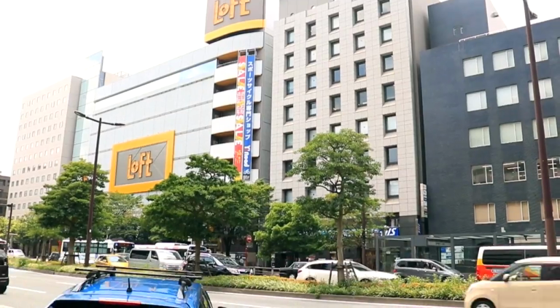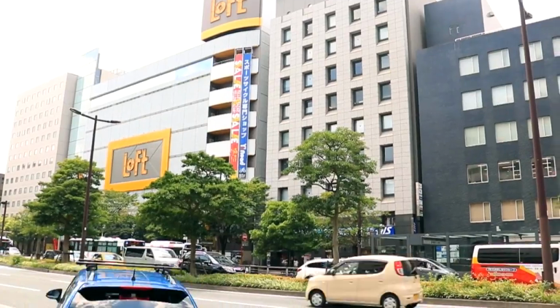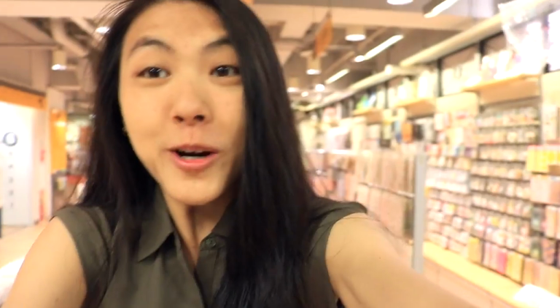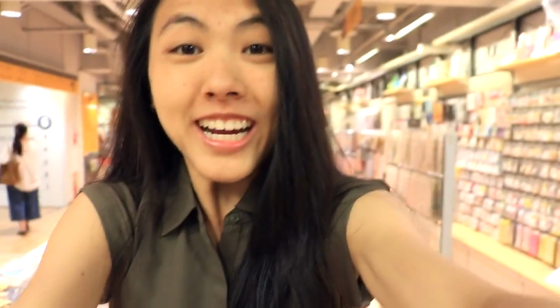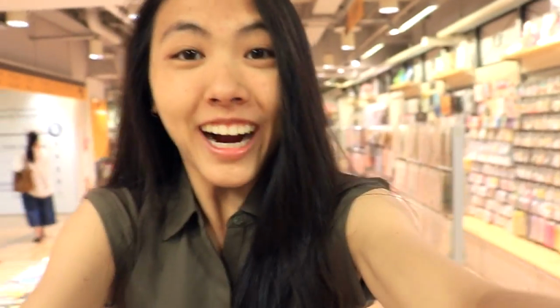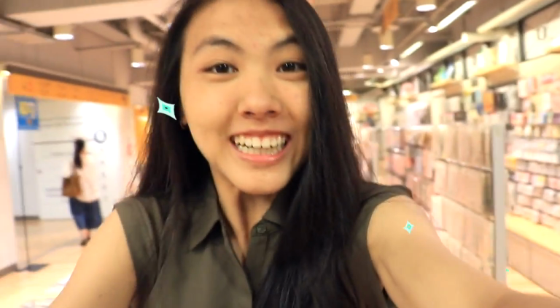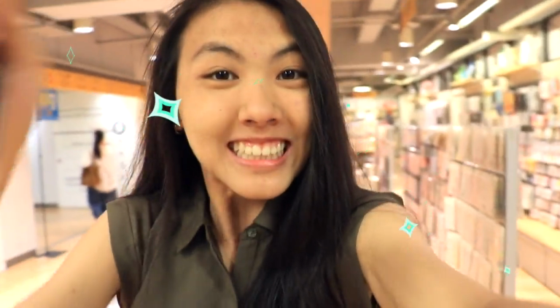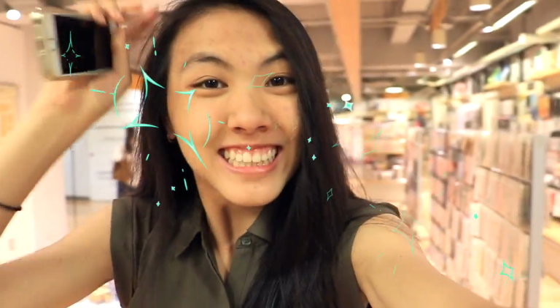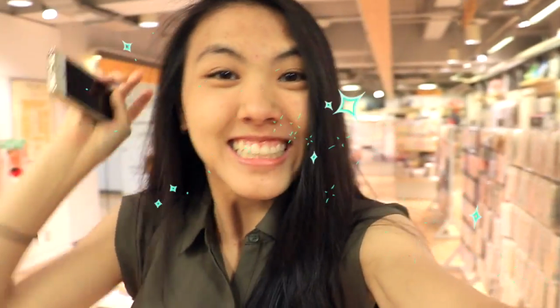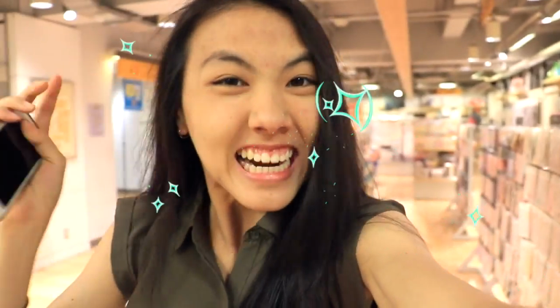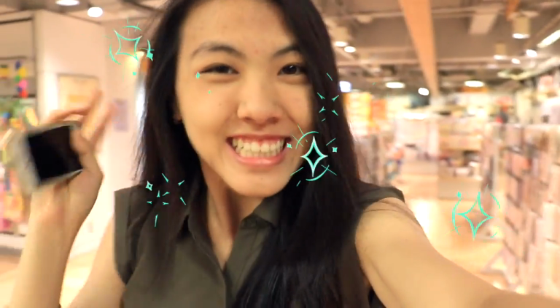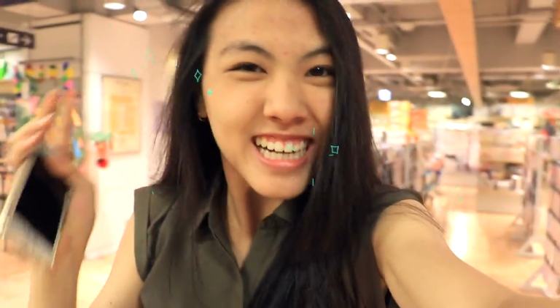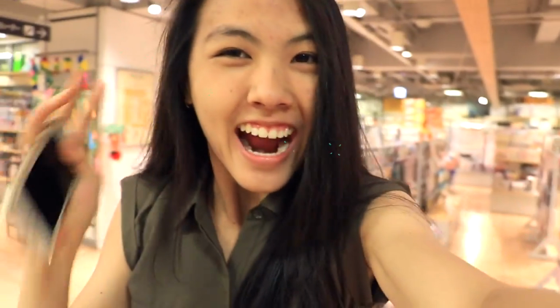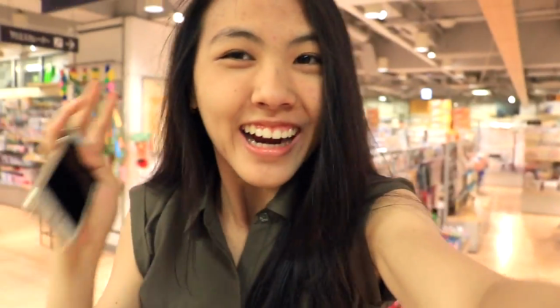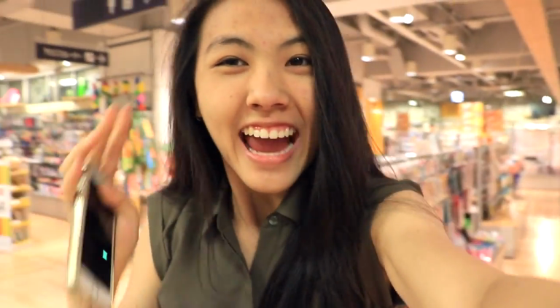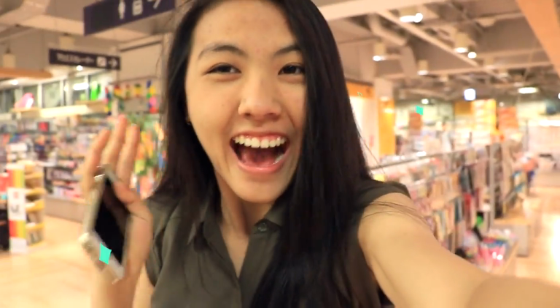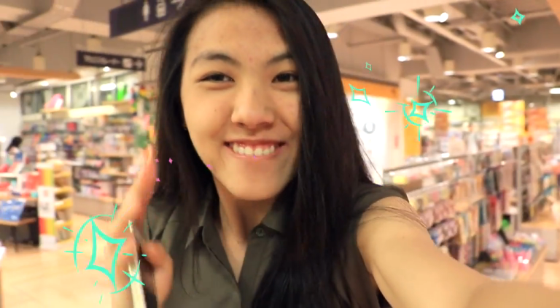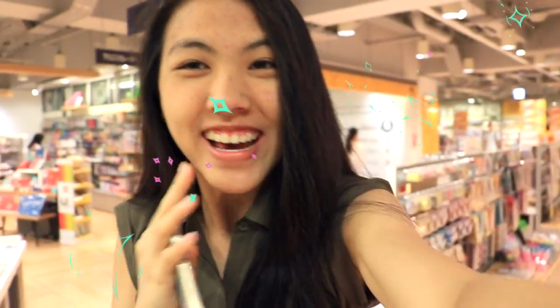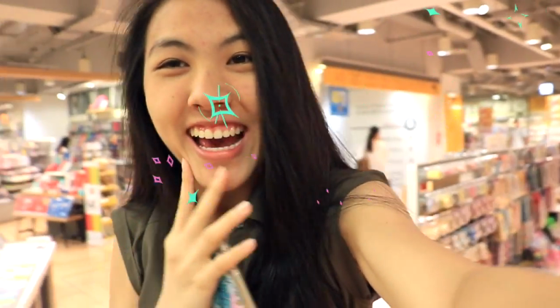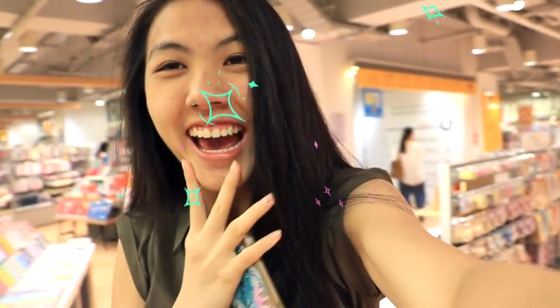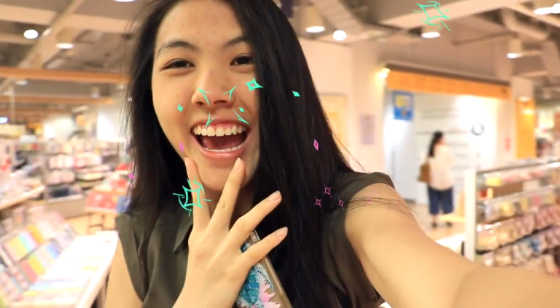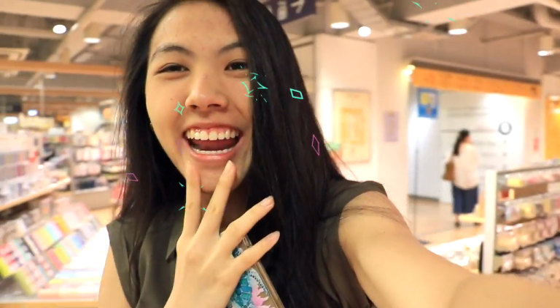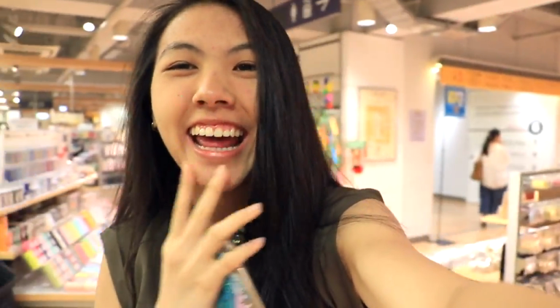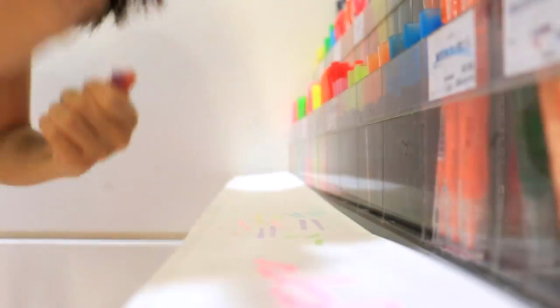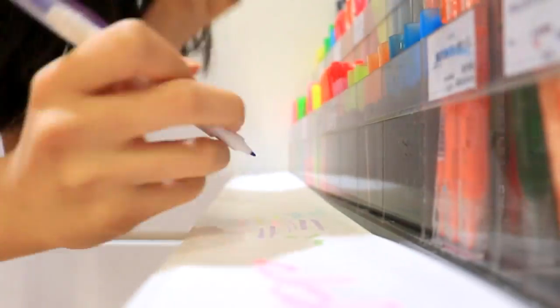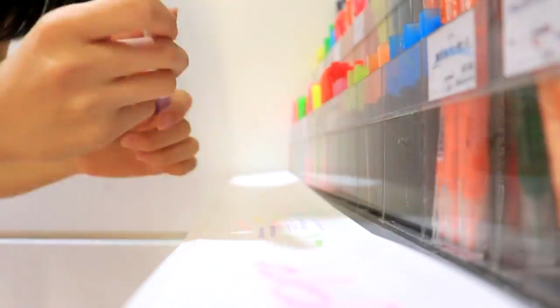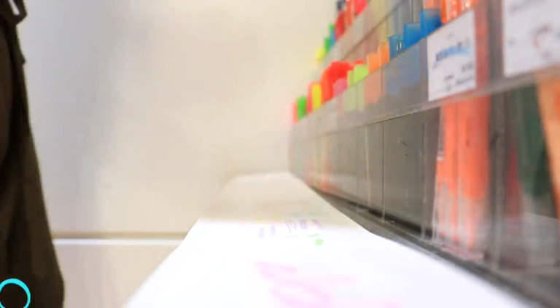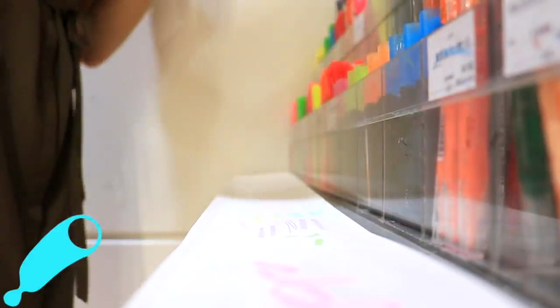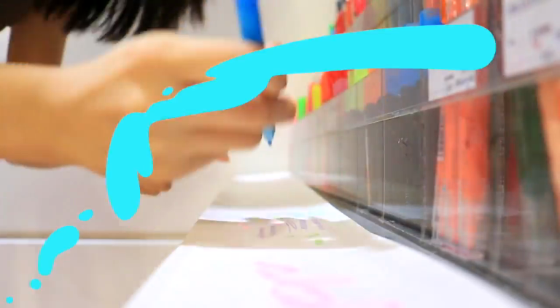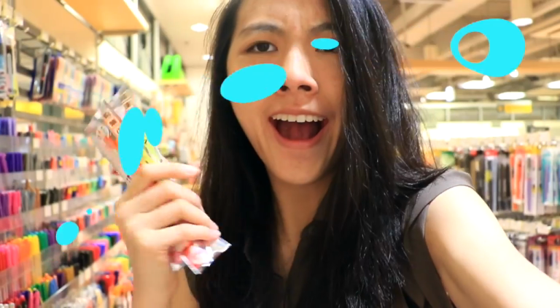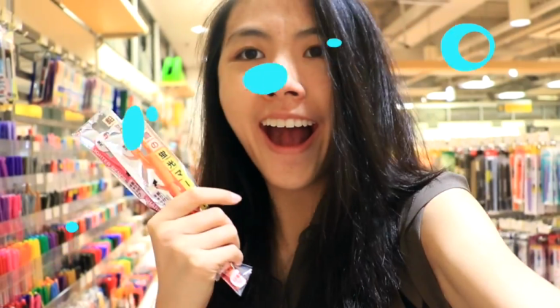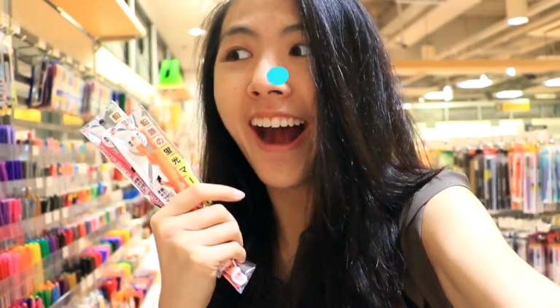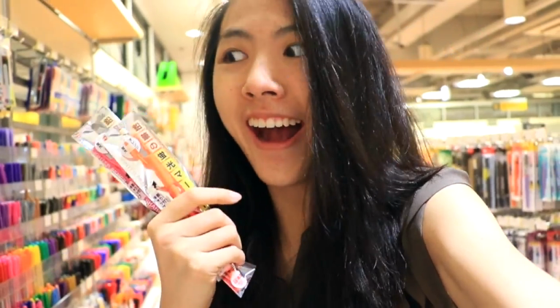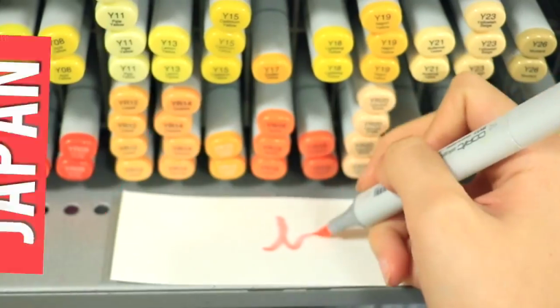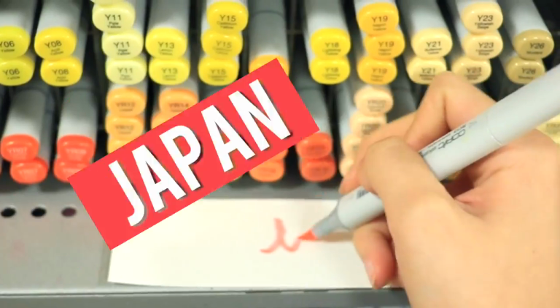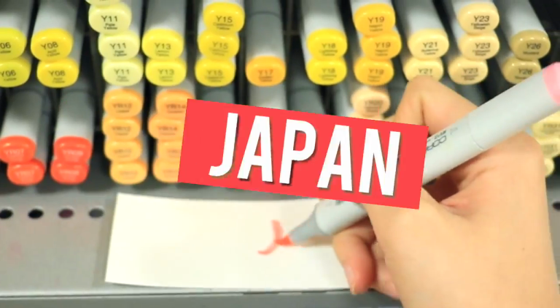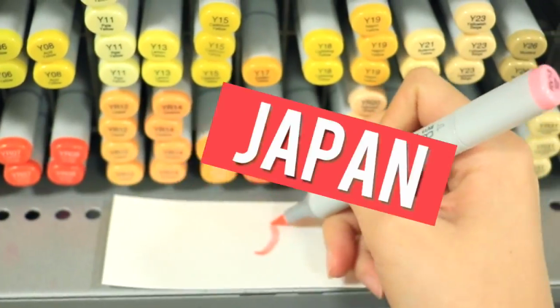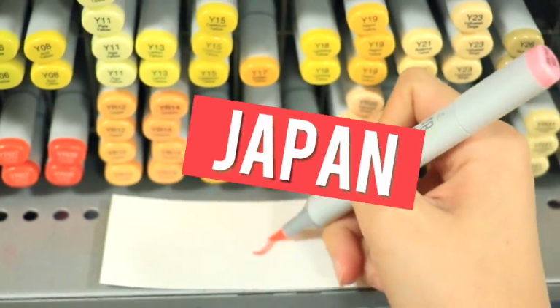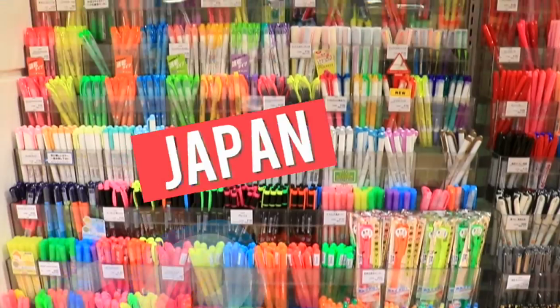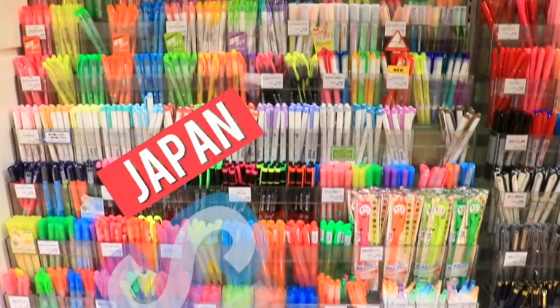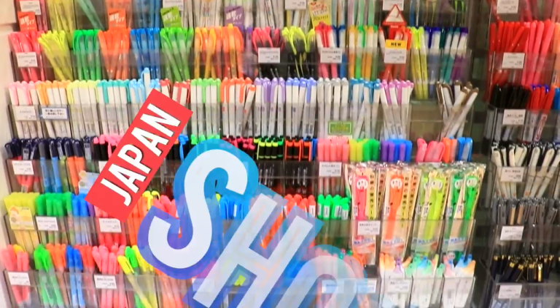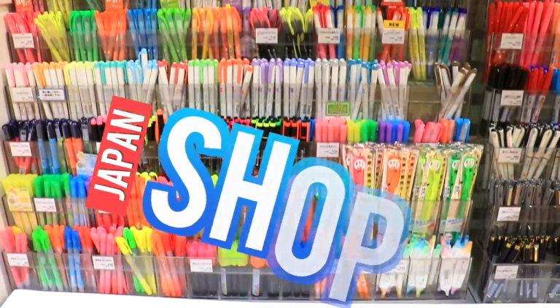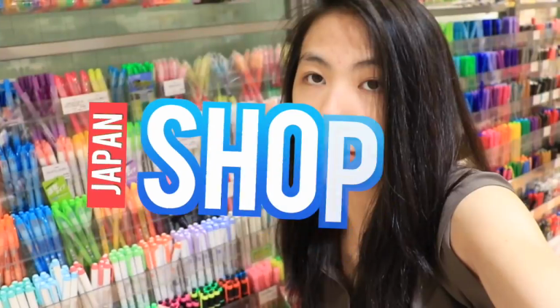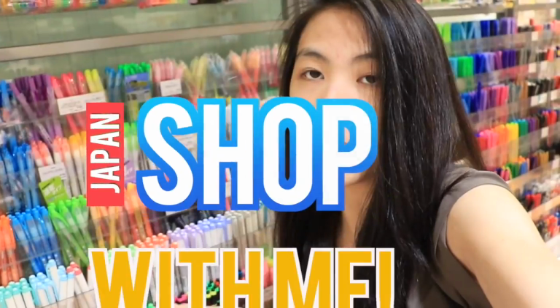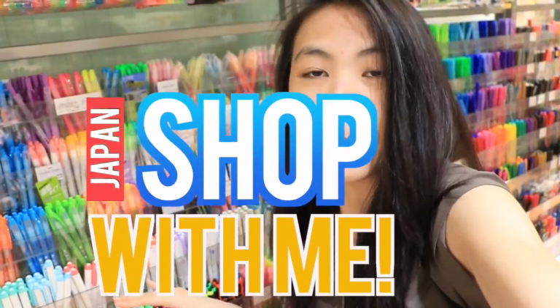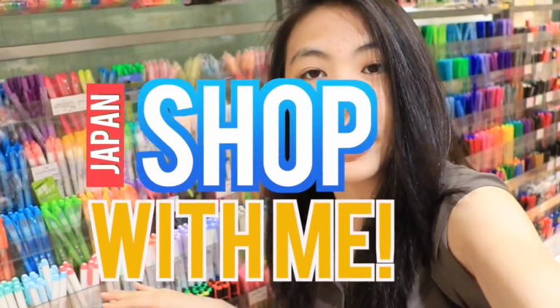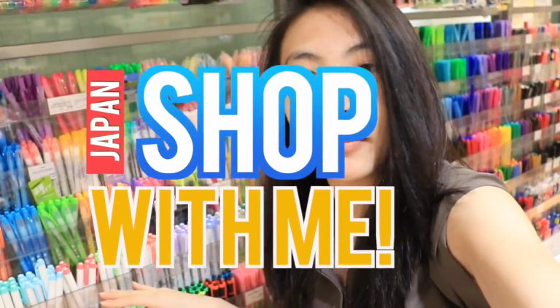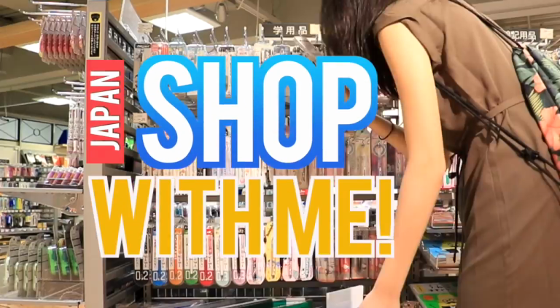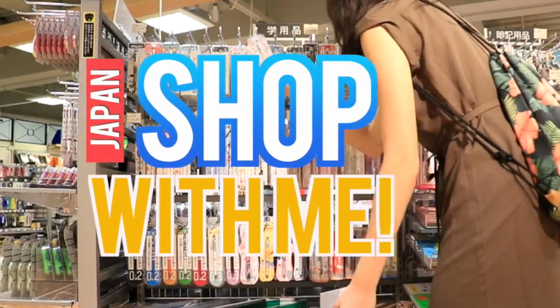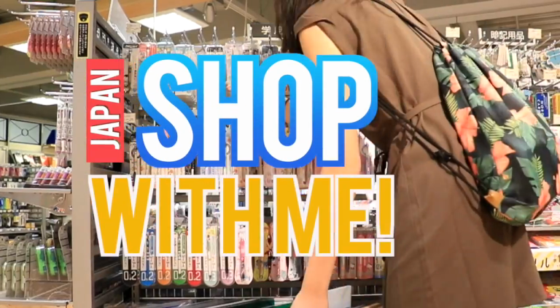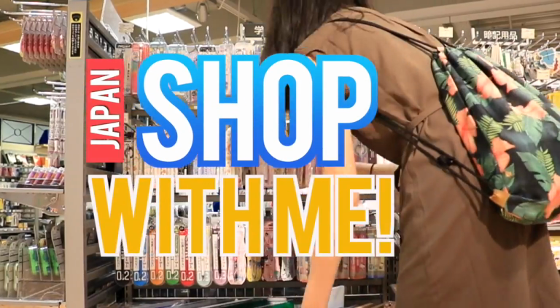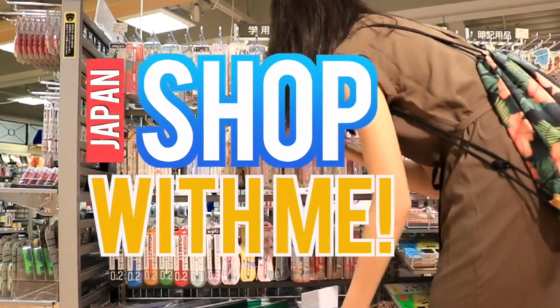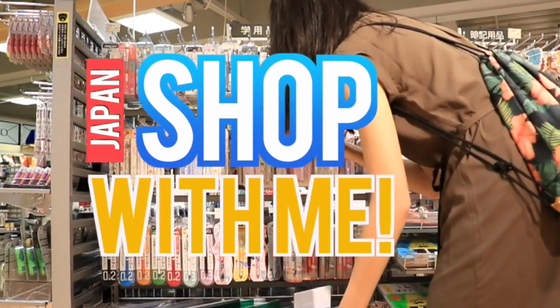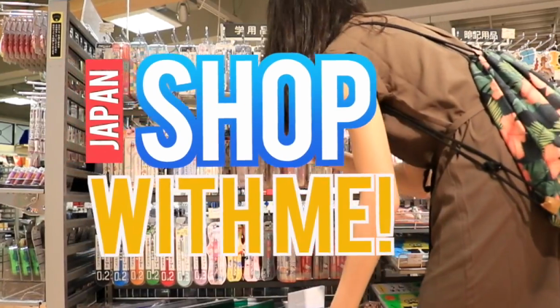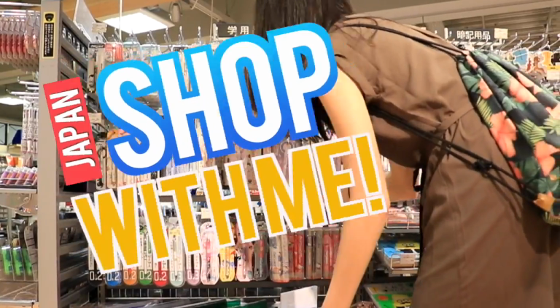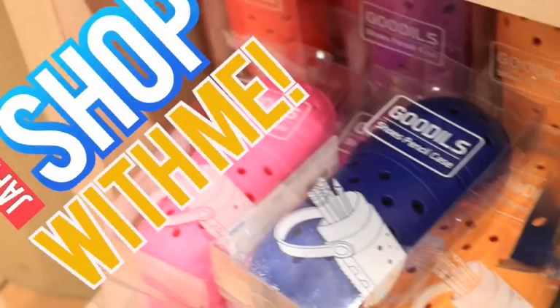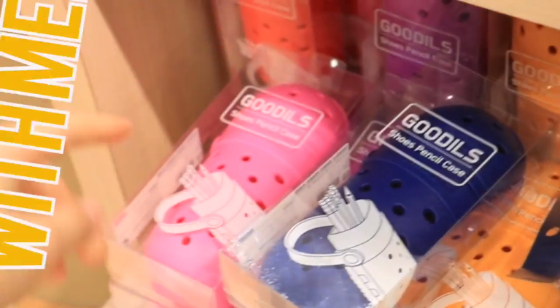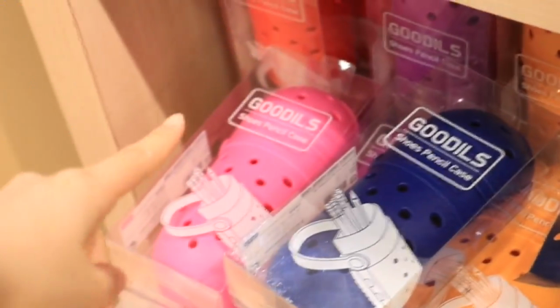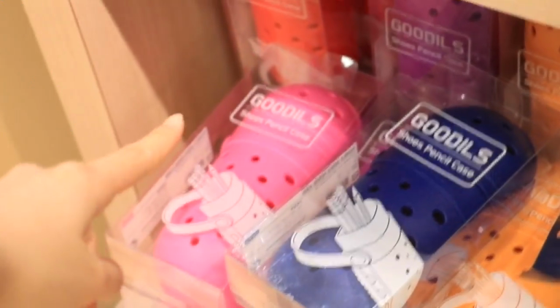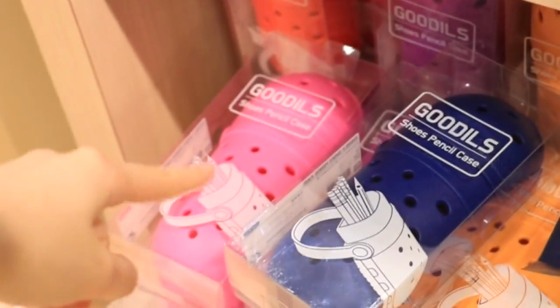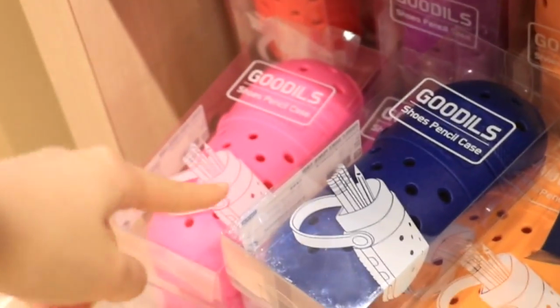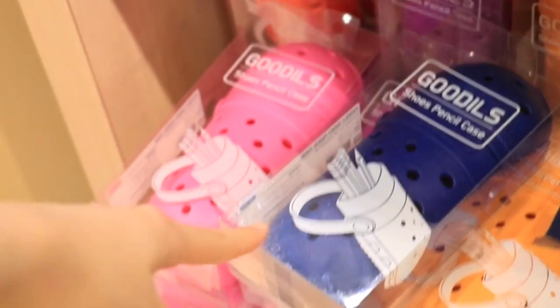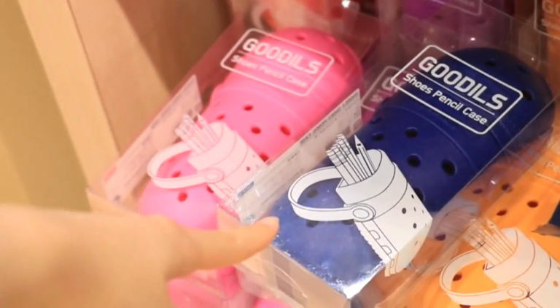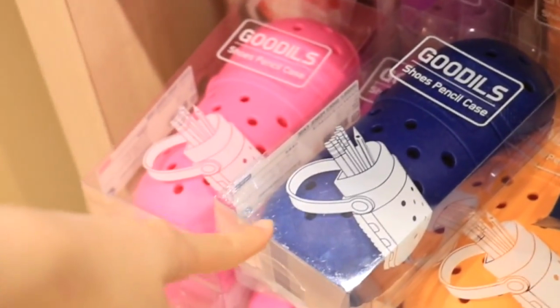We are in stationery heaven! What are those?